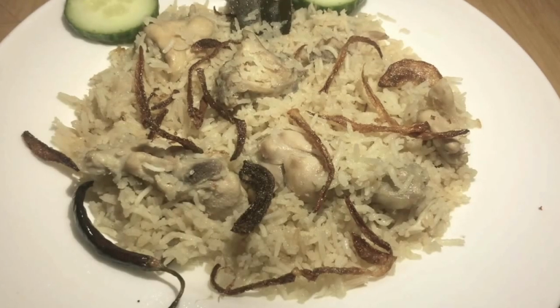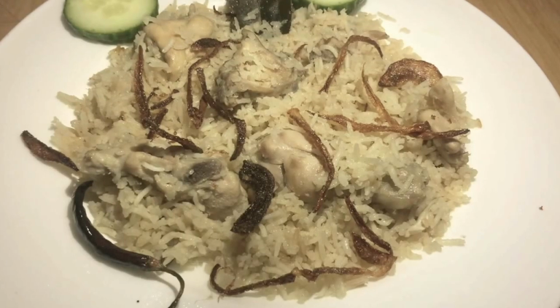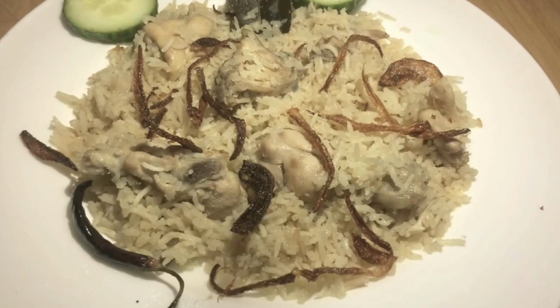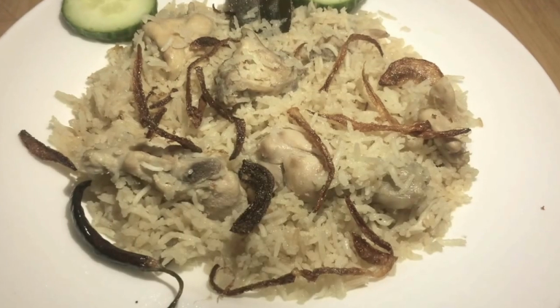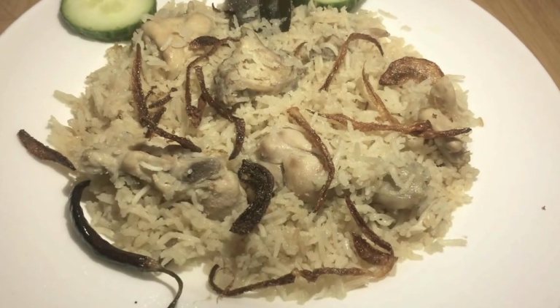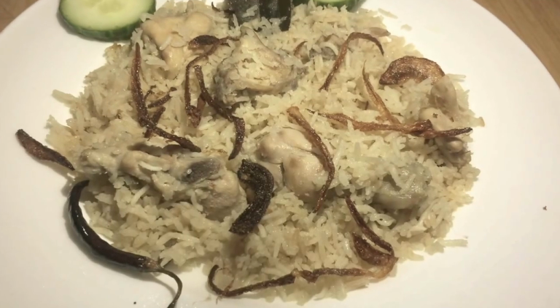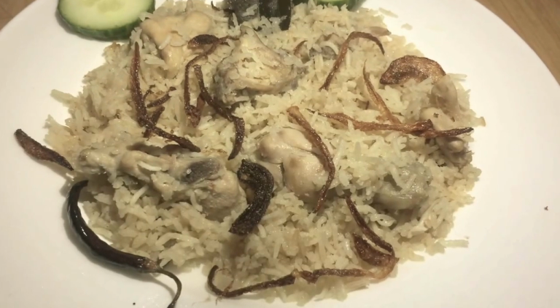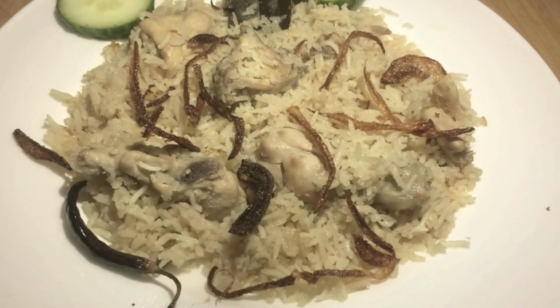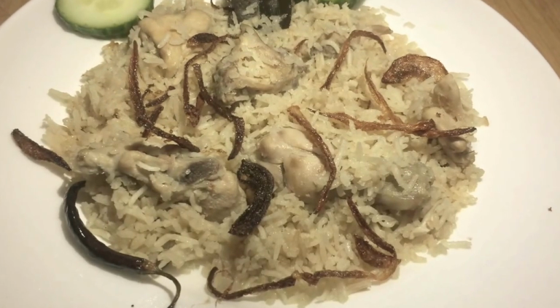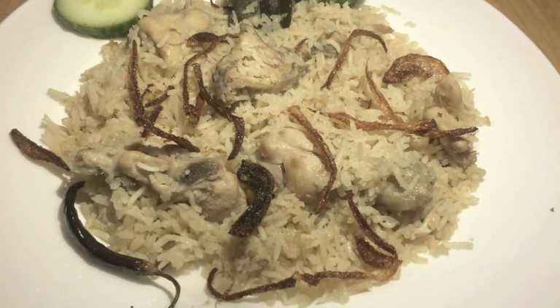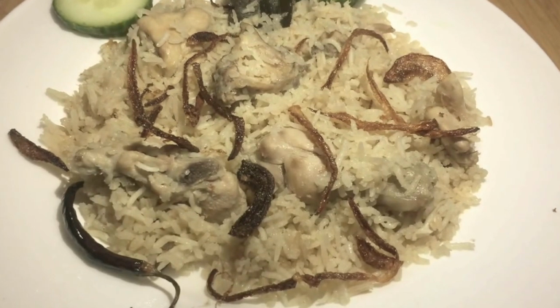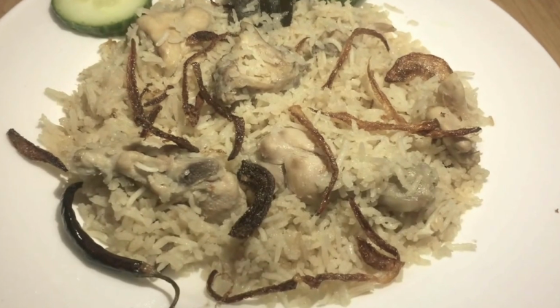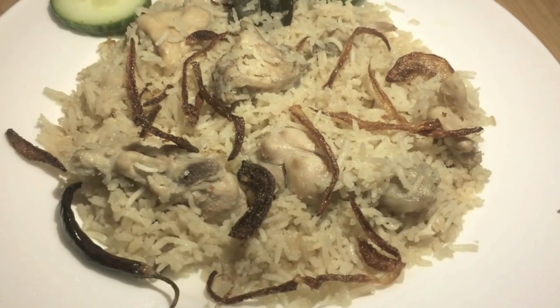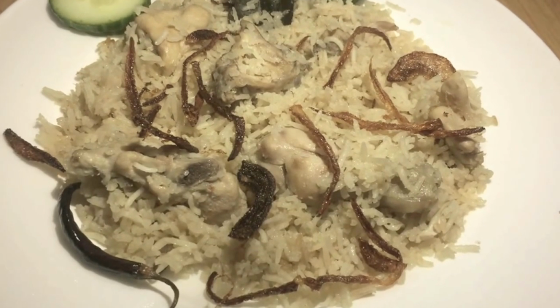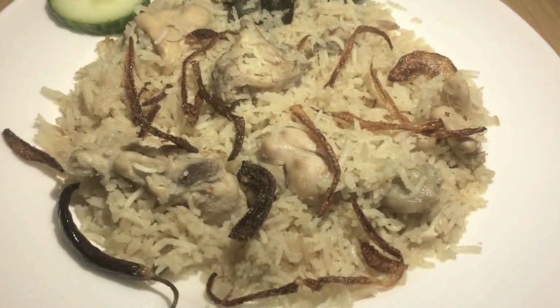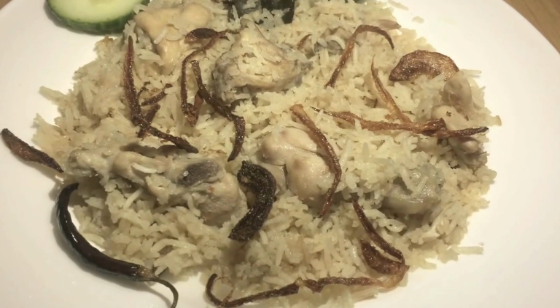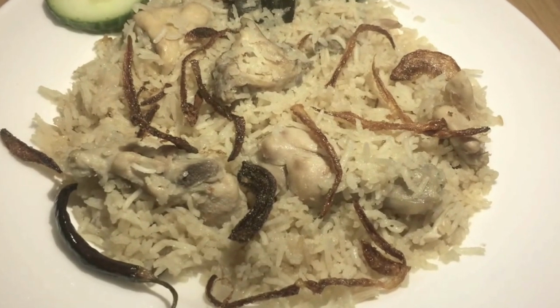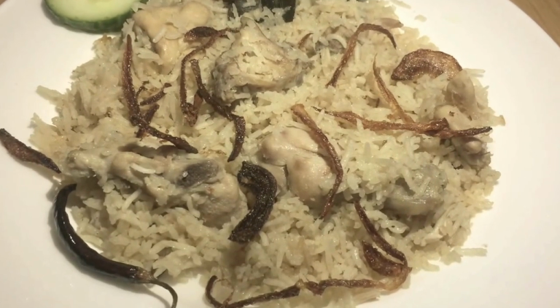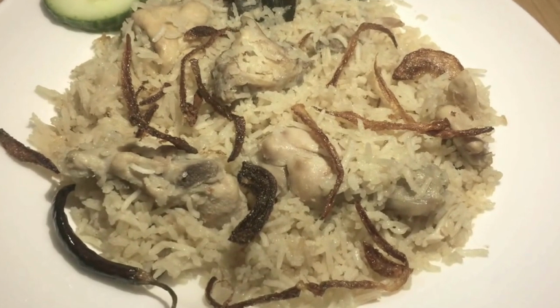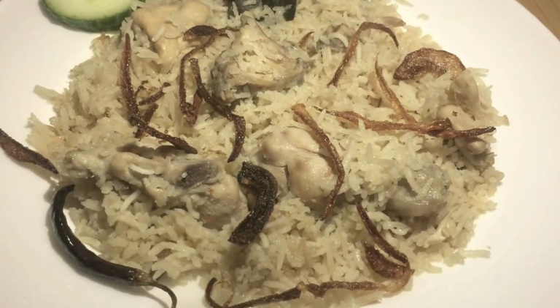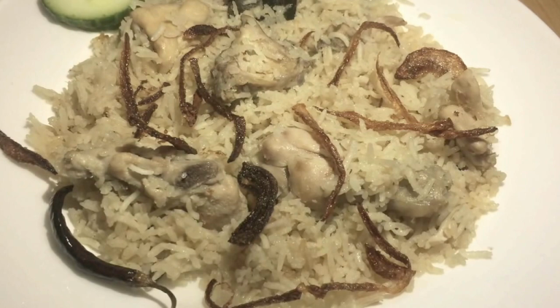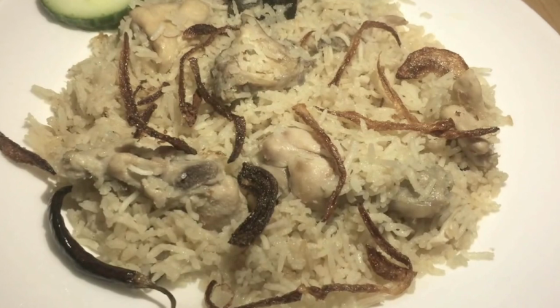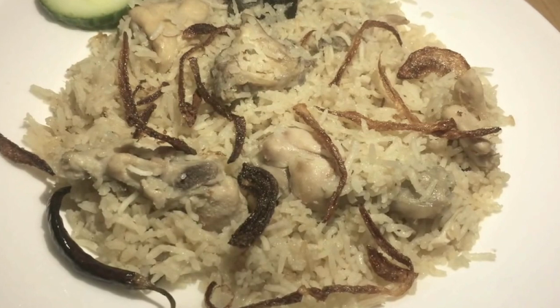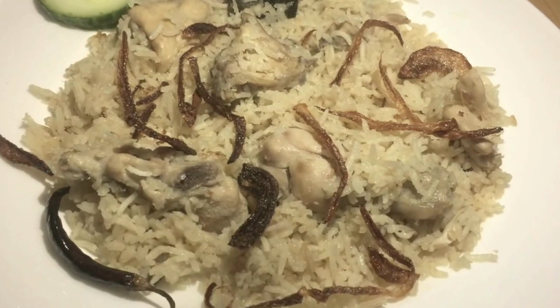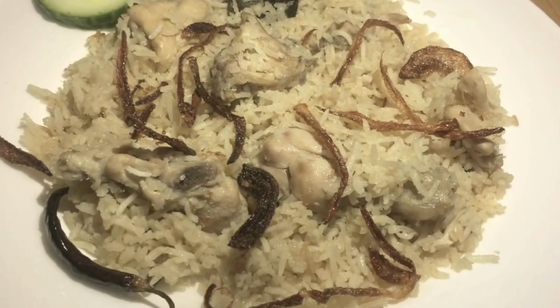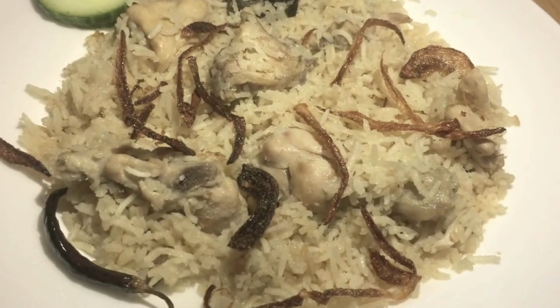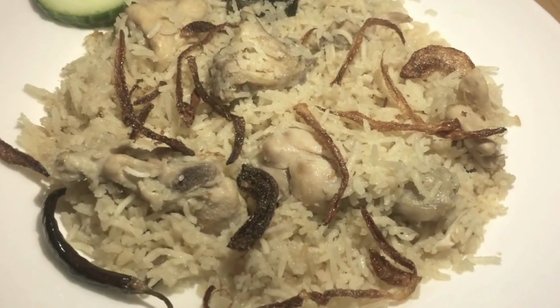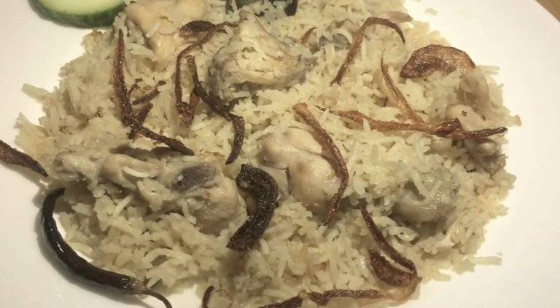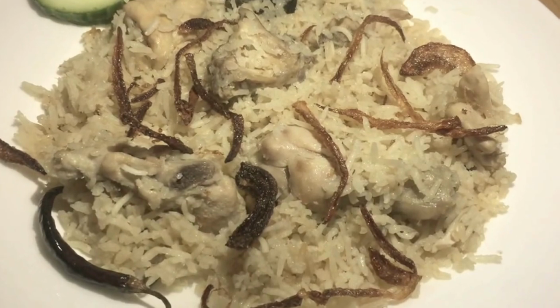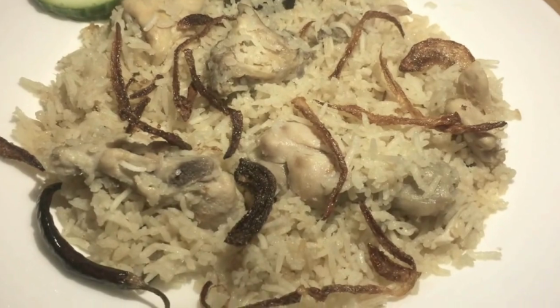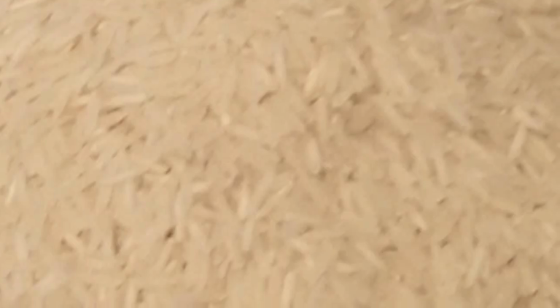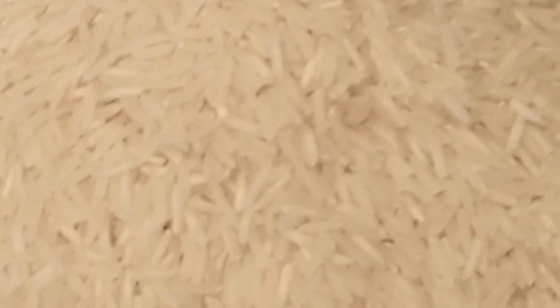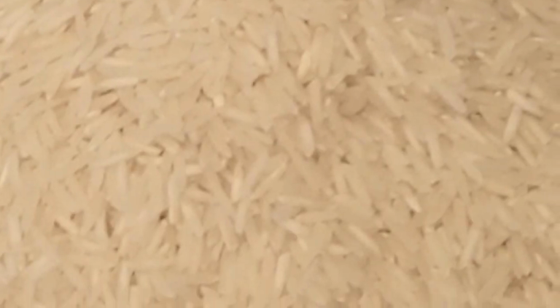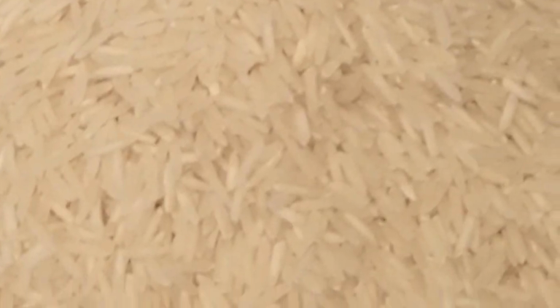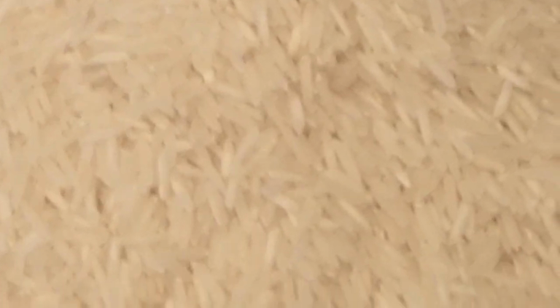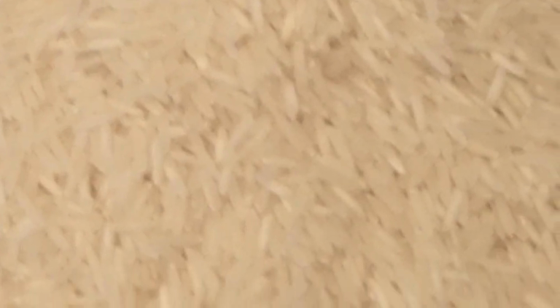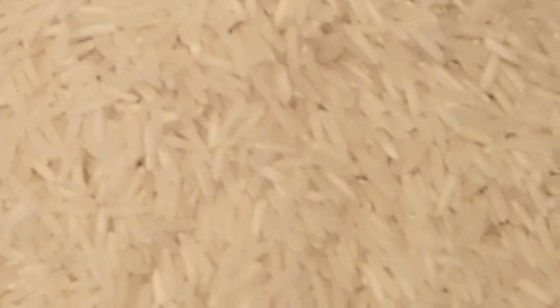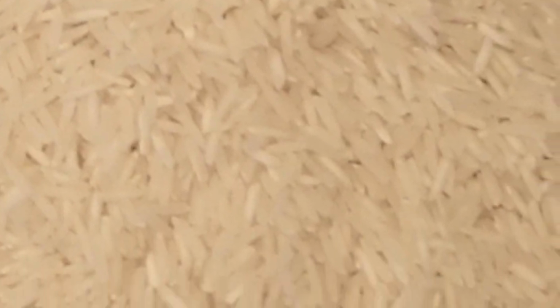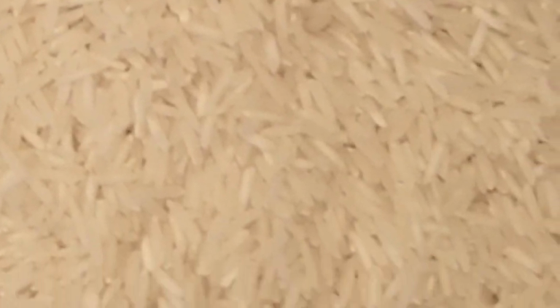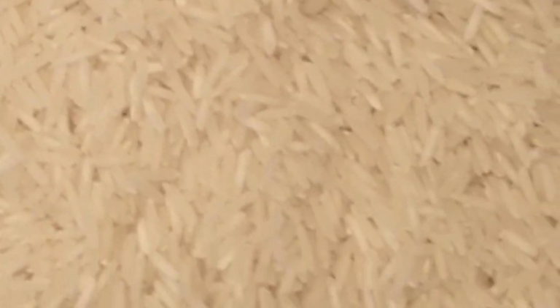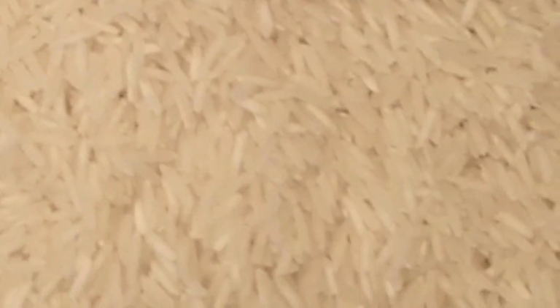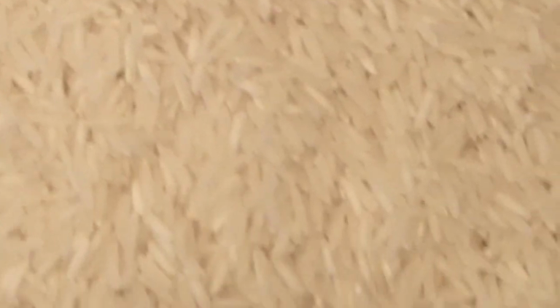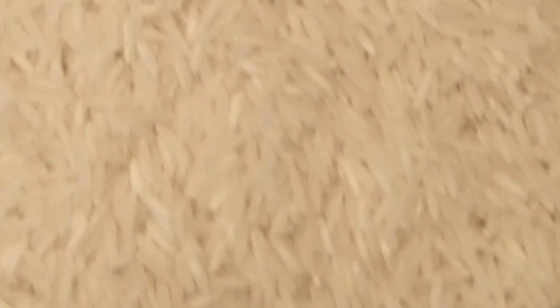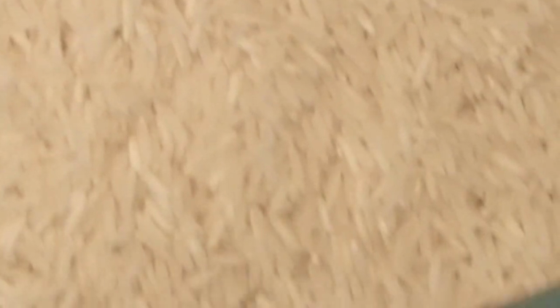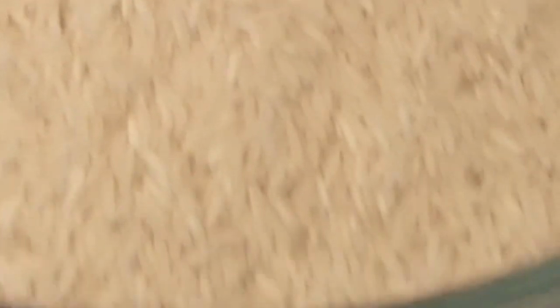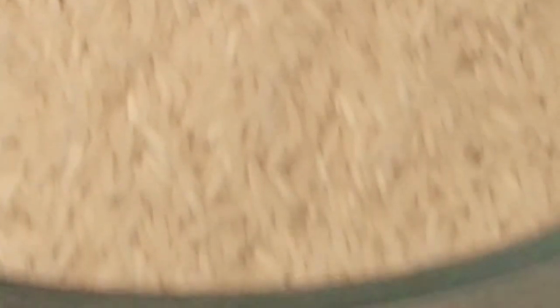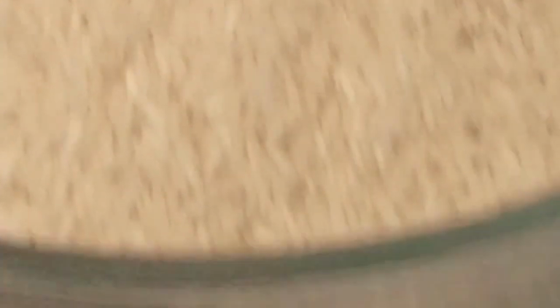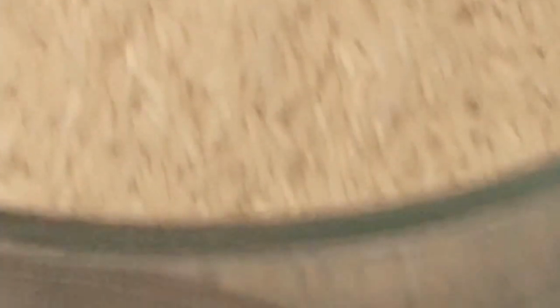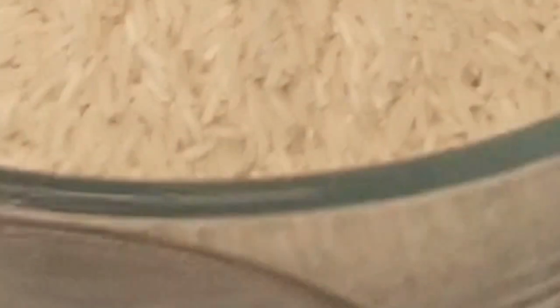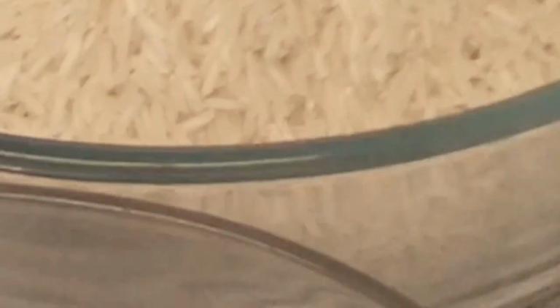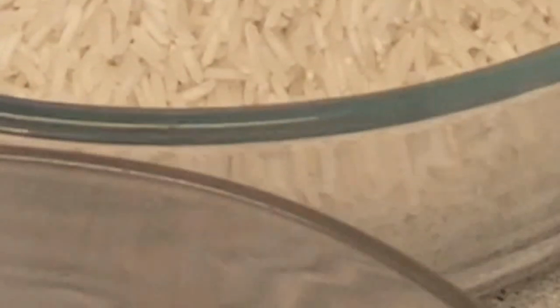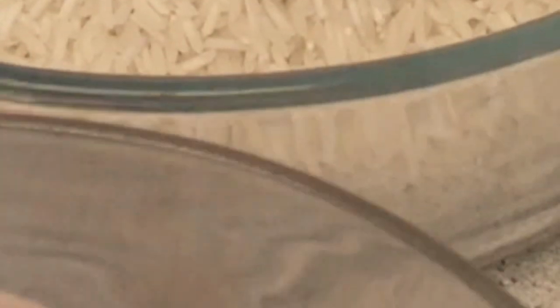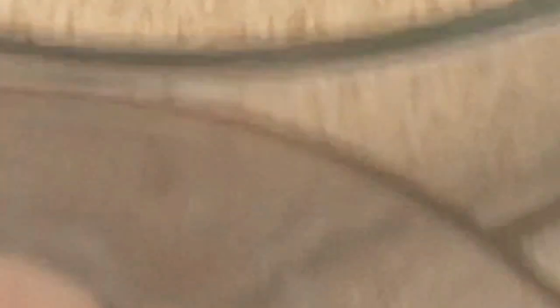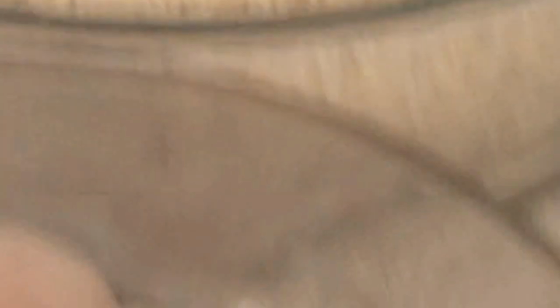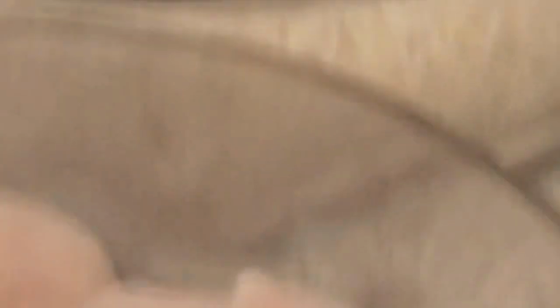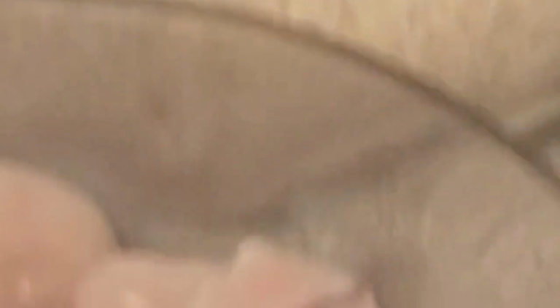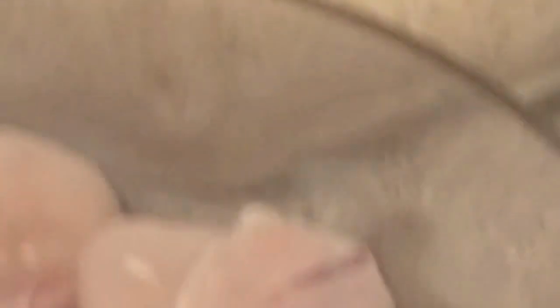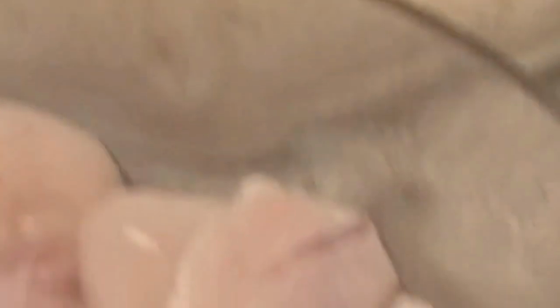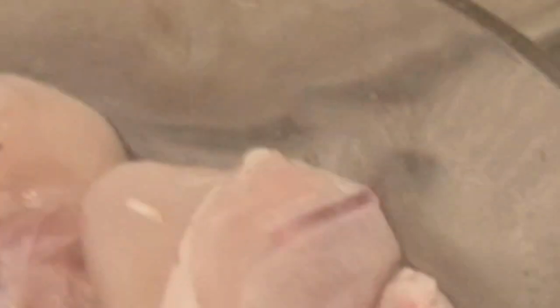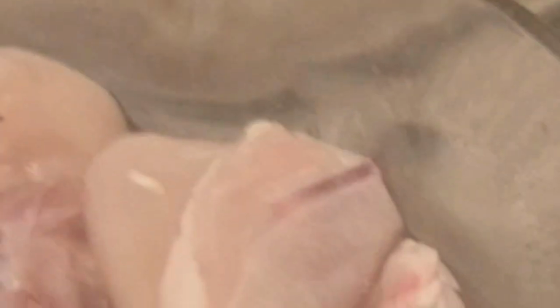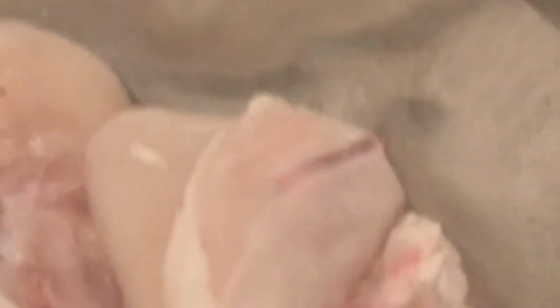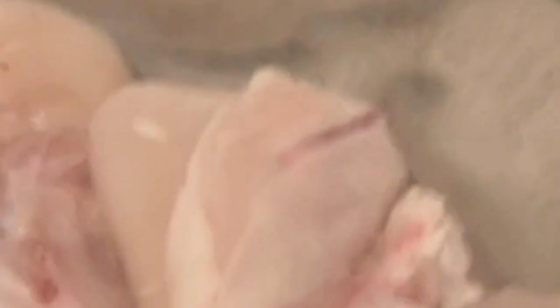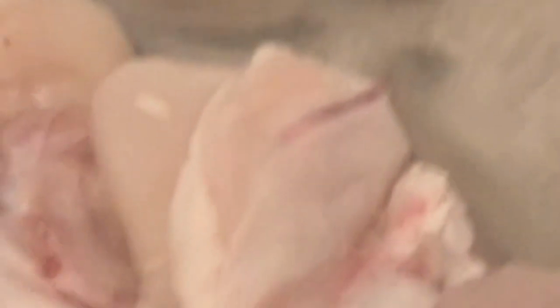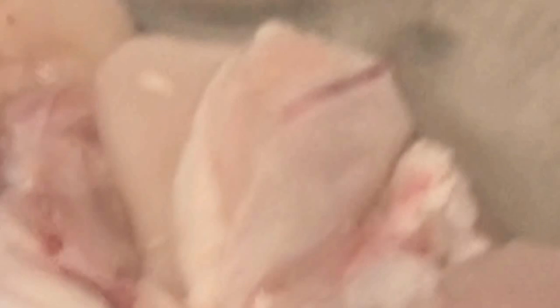Asalamu alaikum. Today we are making chicken biryani. You will need basmati rice and chicken.